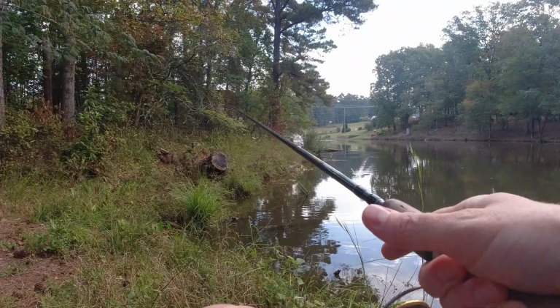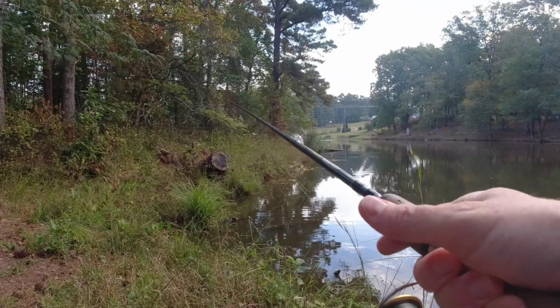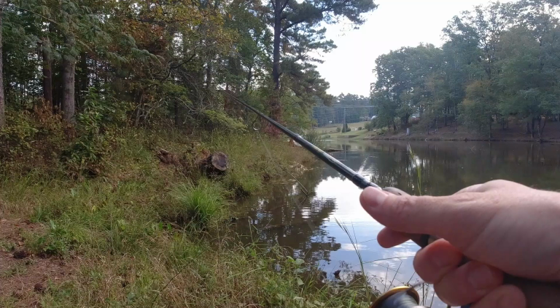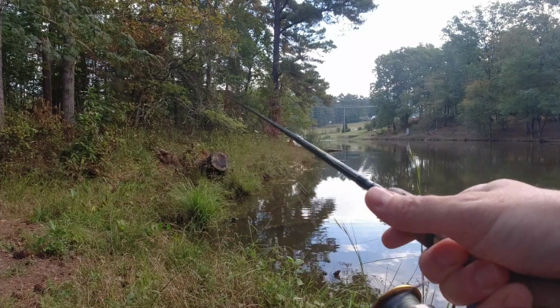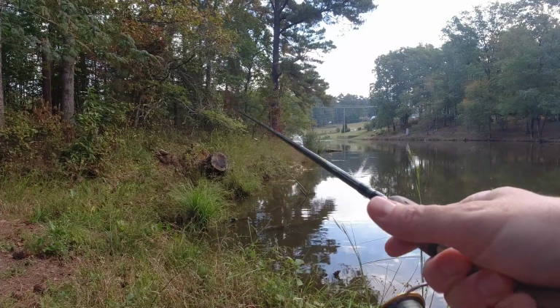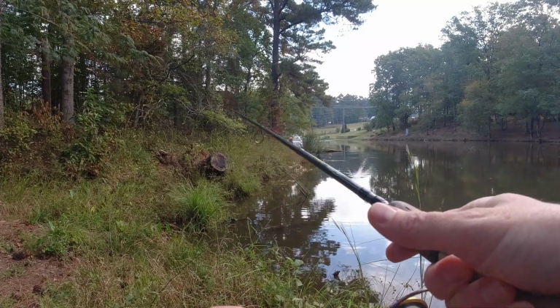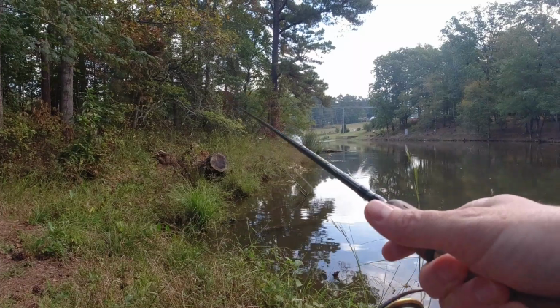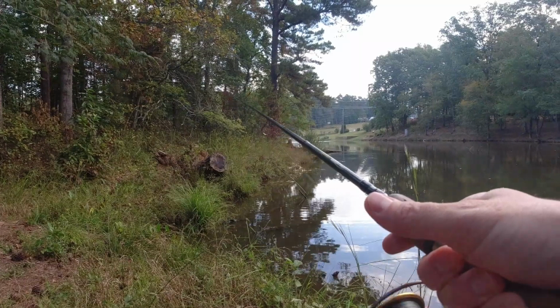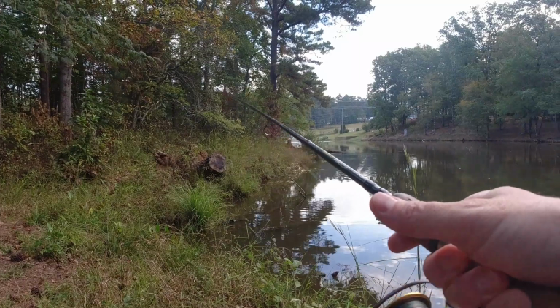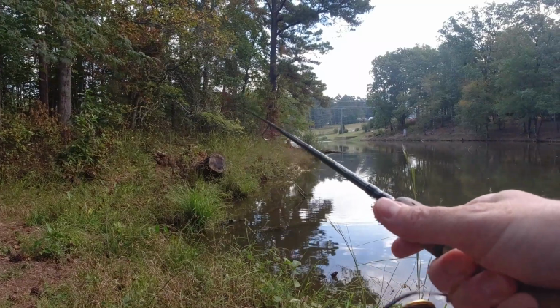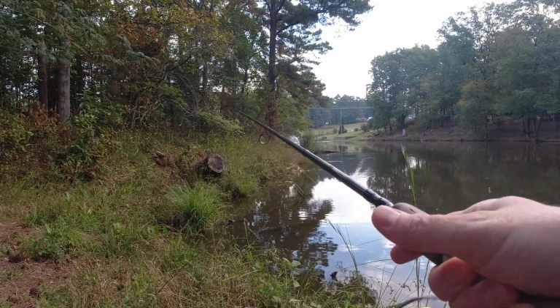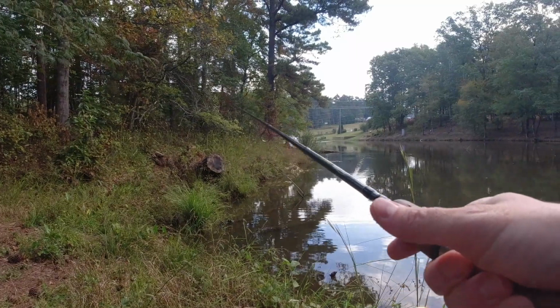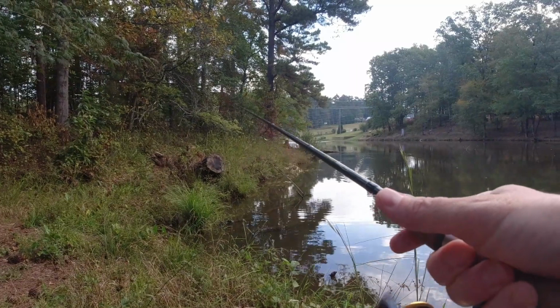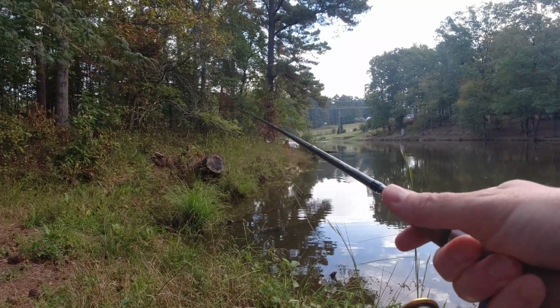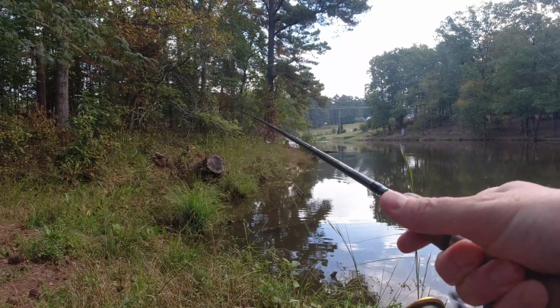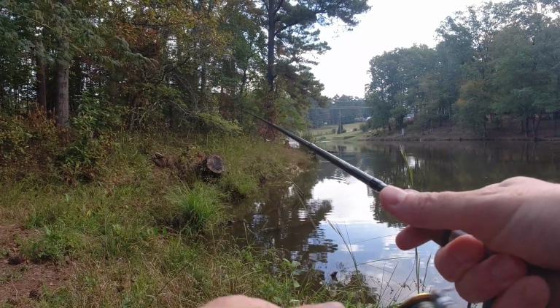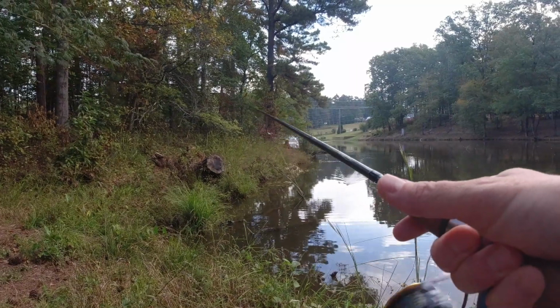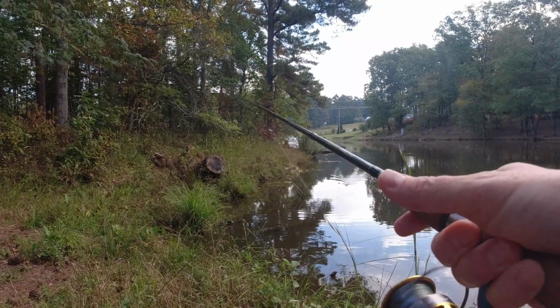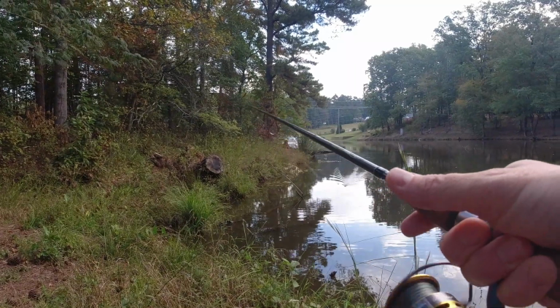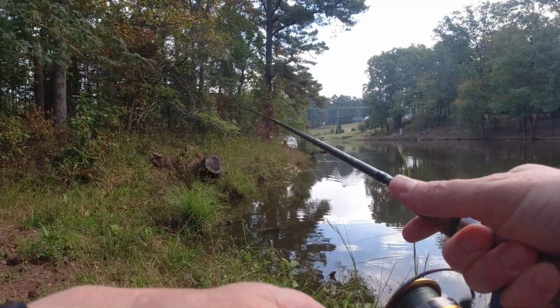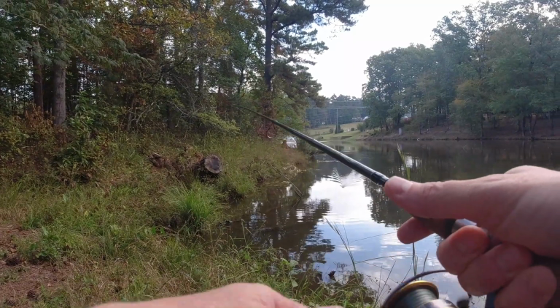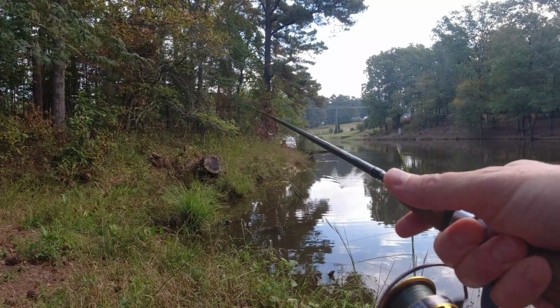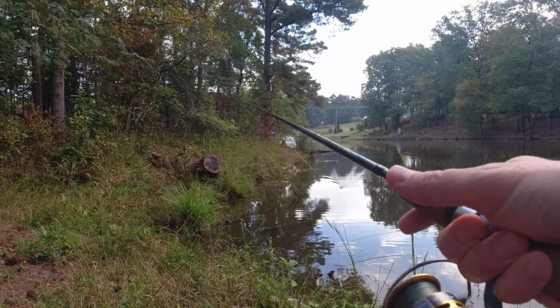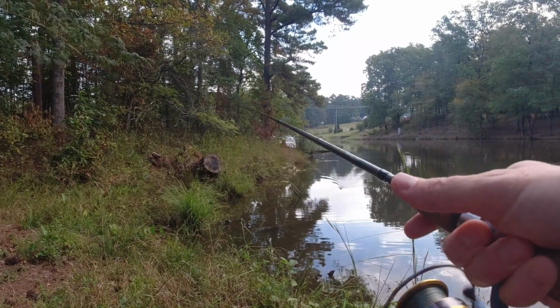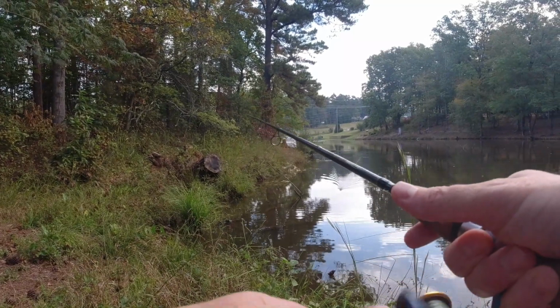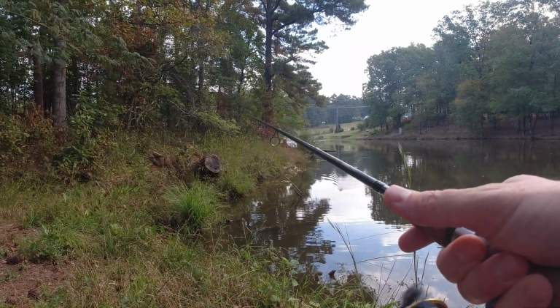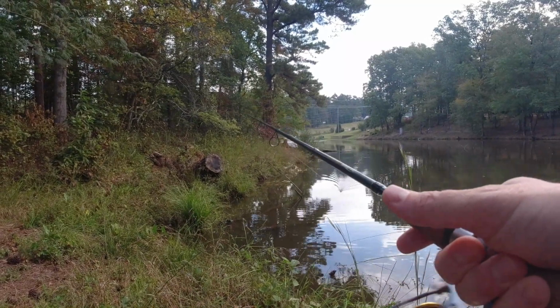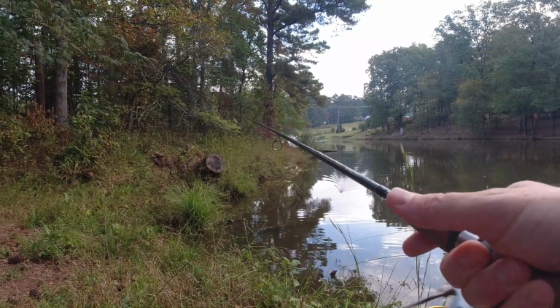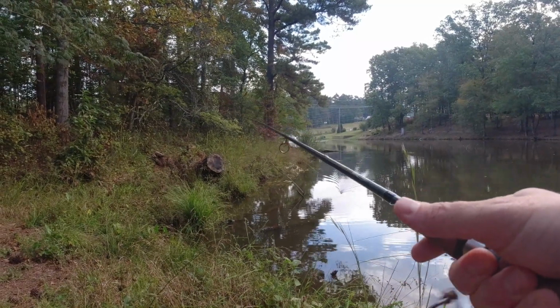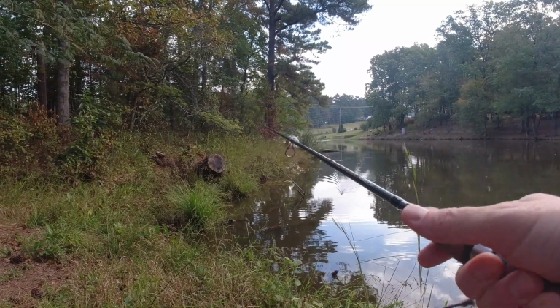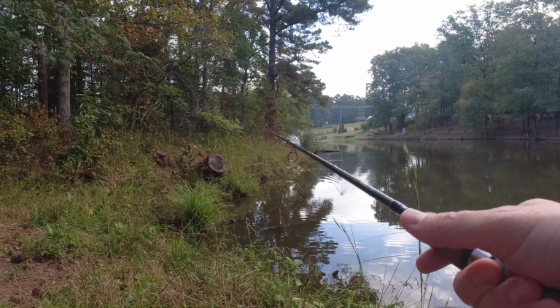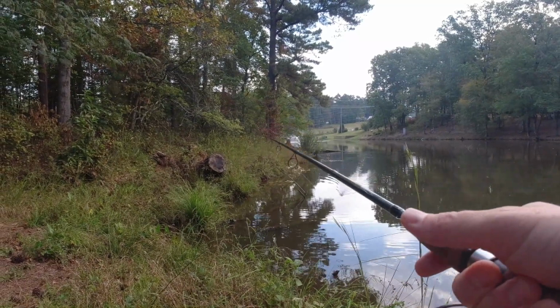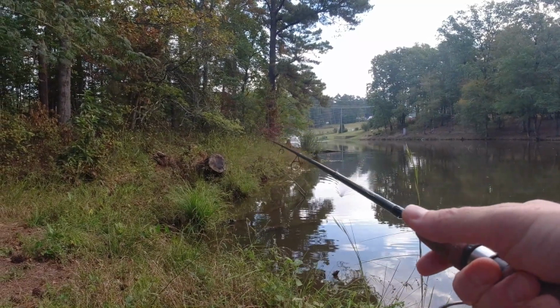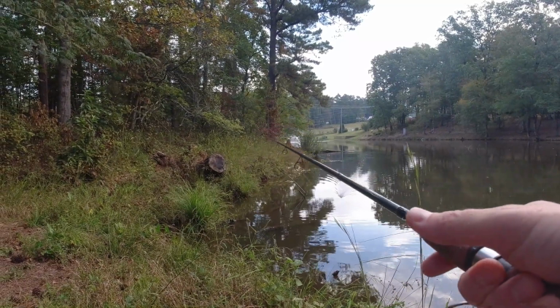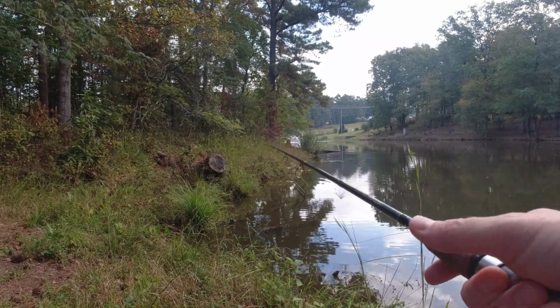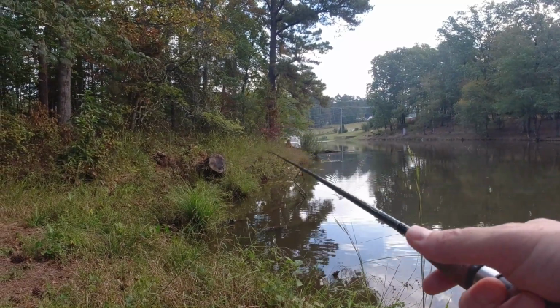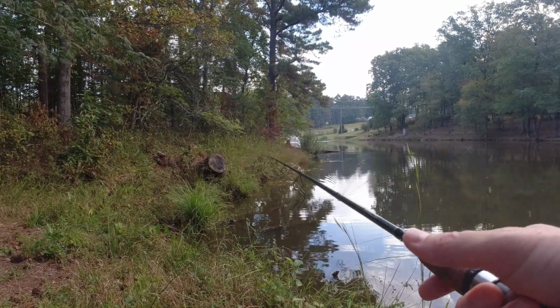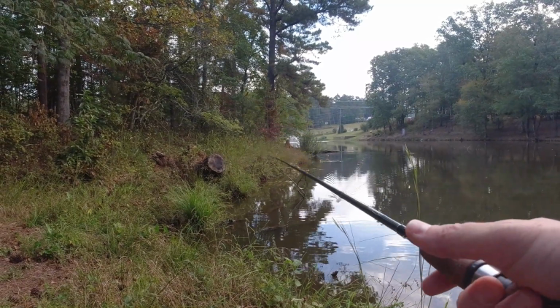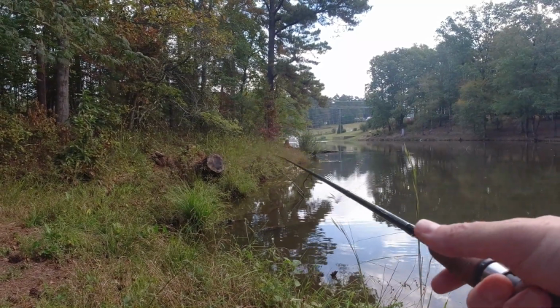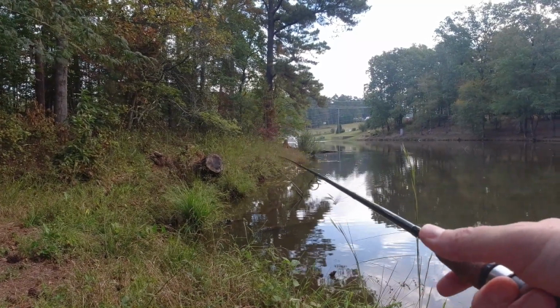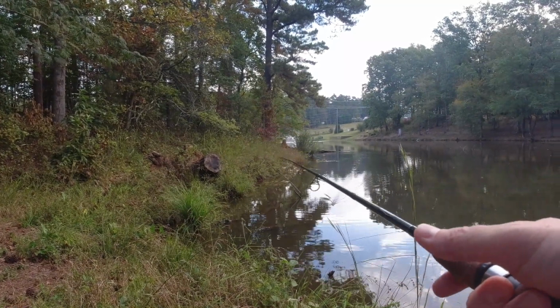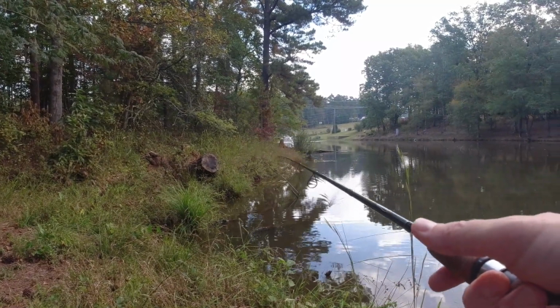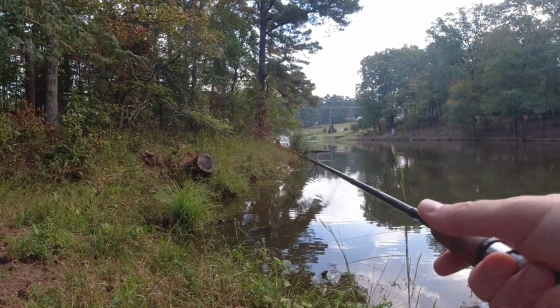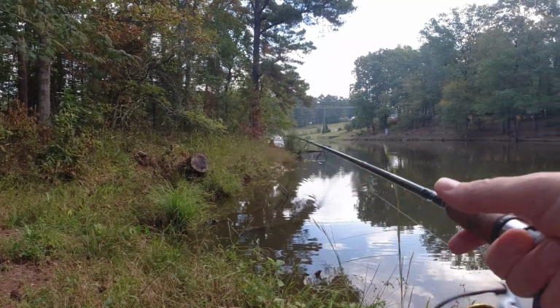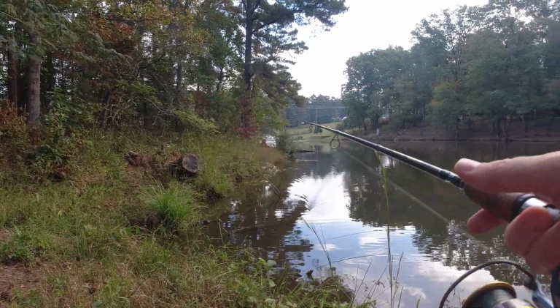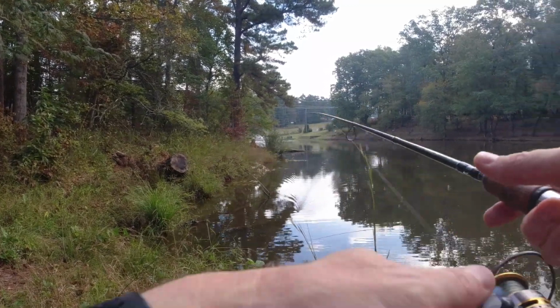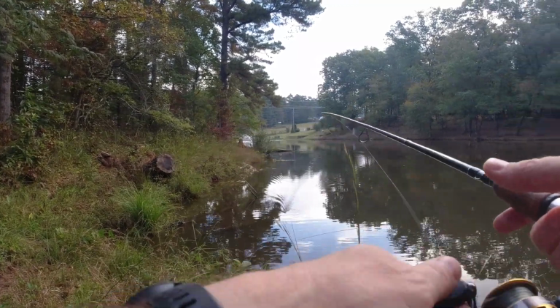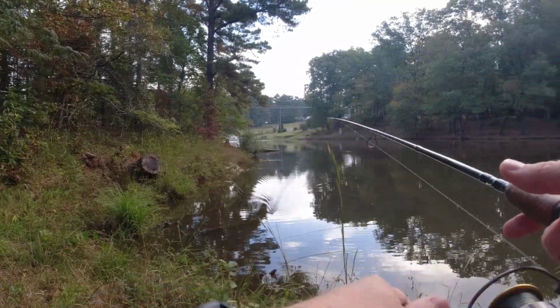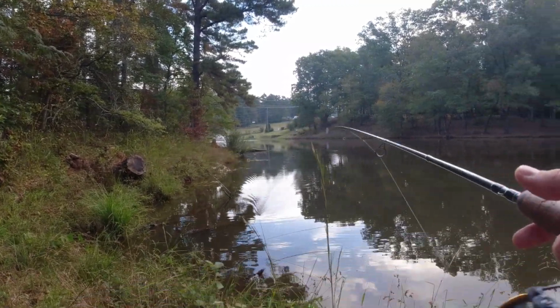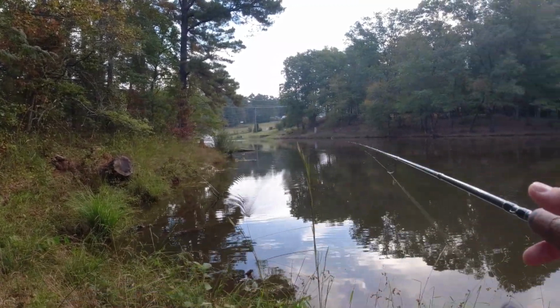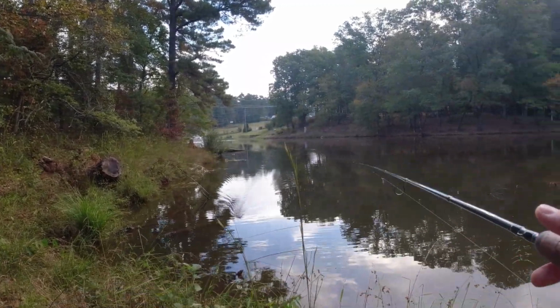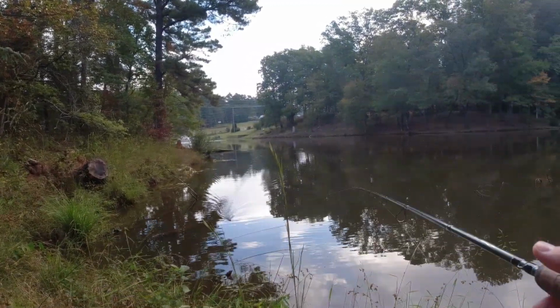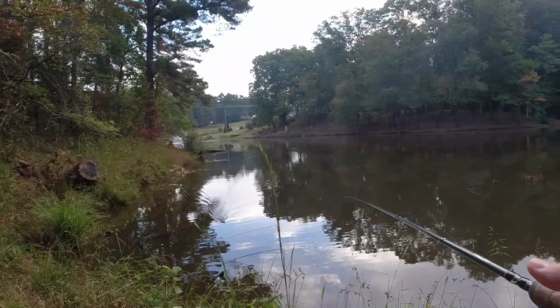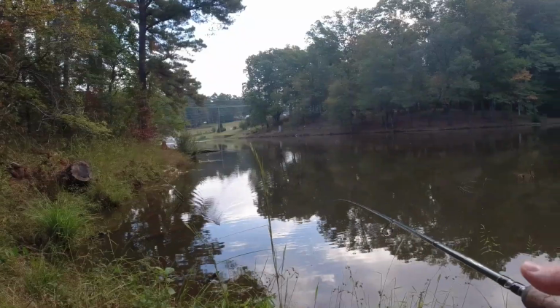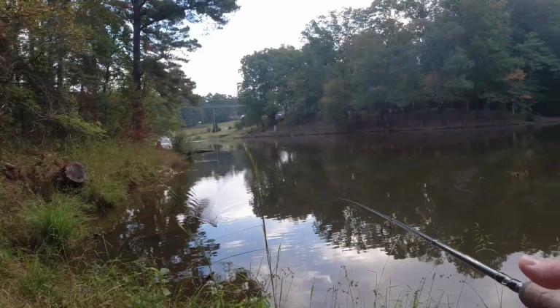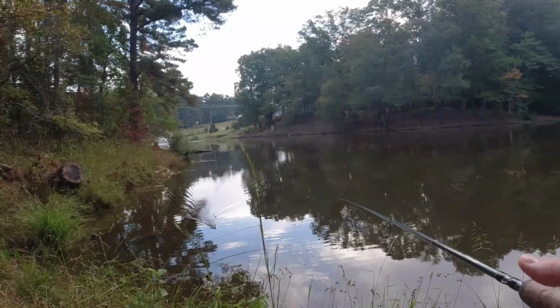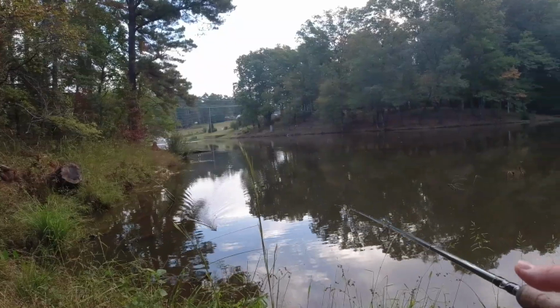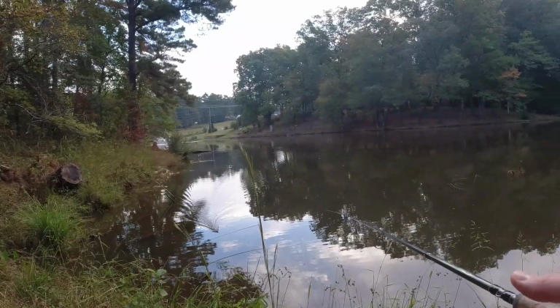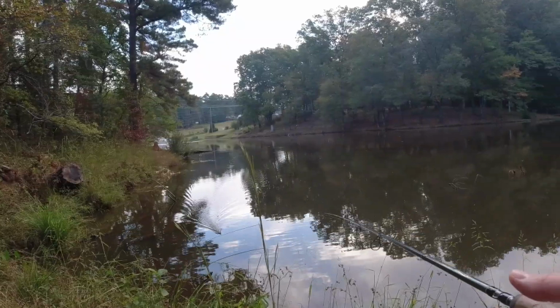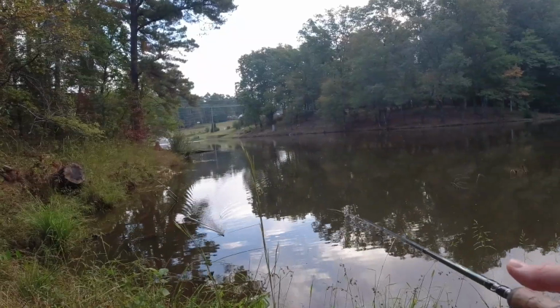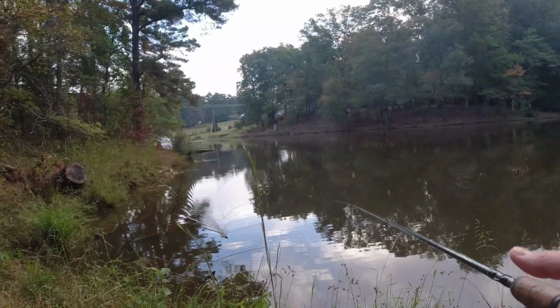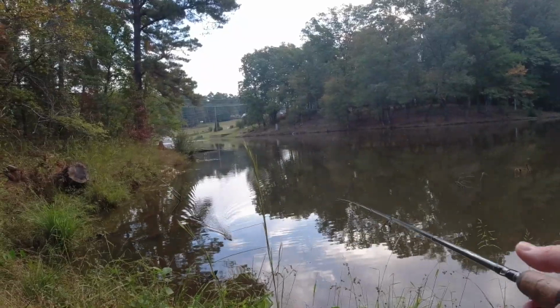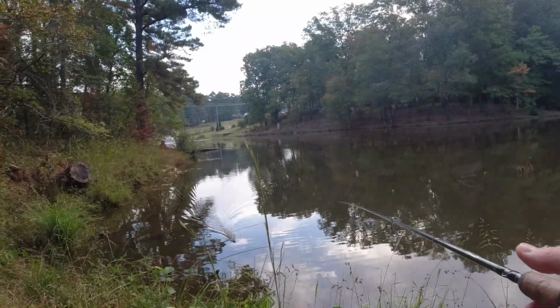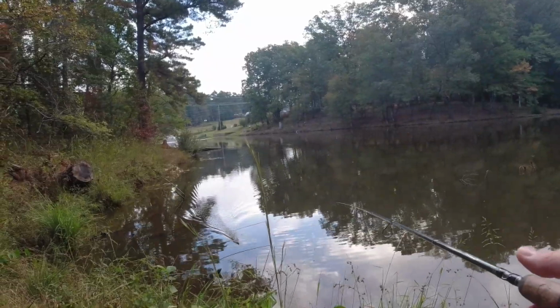Seems like the perfect bank right here. Lots of stuff in the water along the bank — plenty of places for little fish to hide.